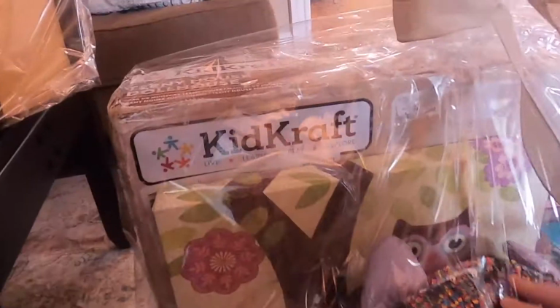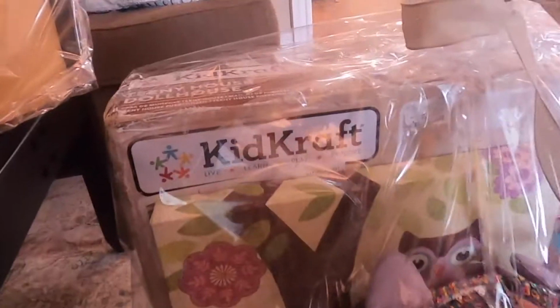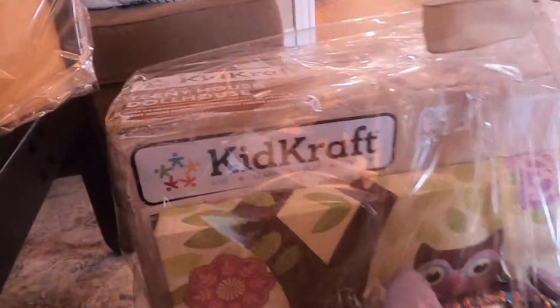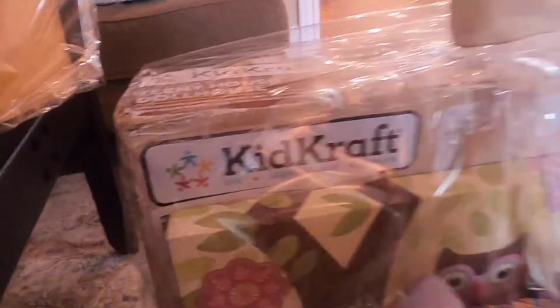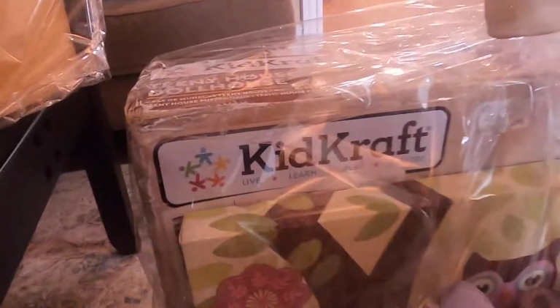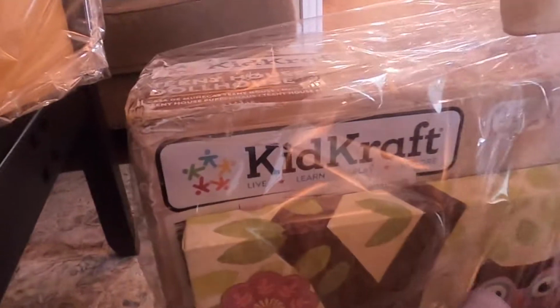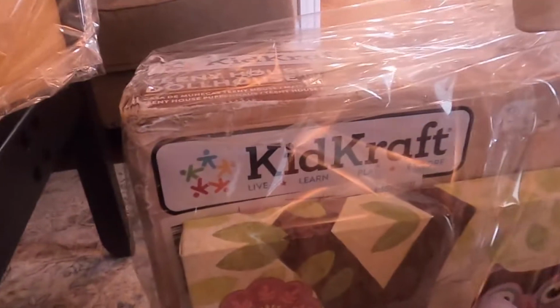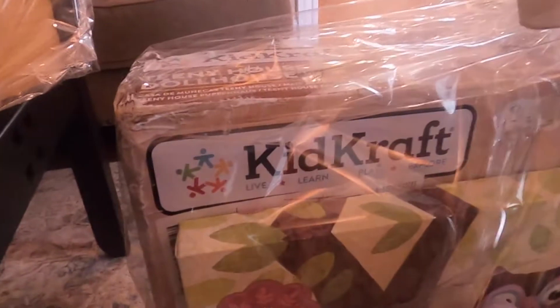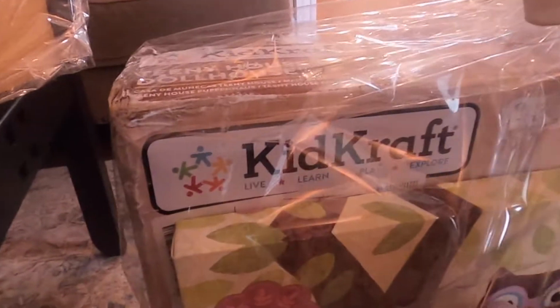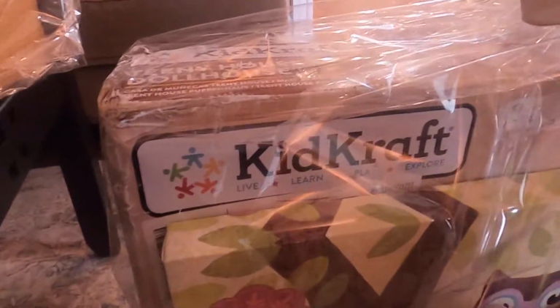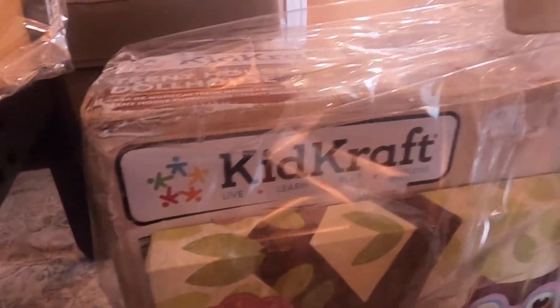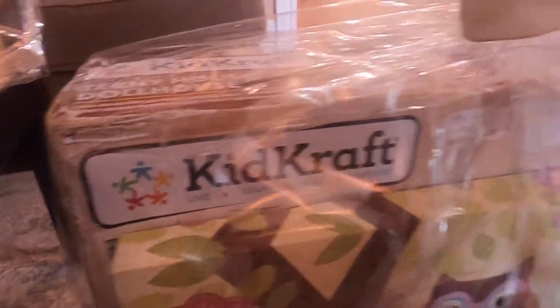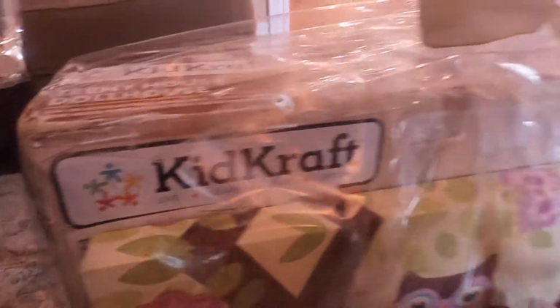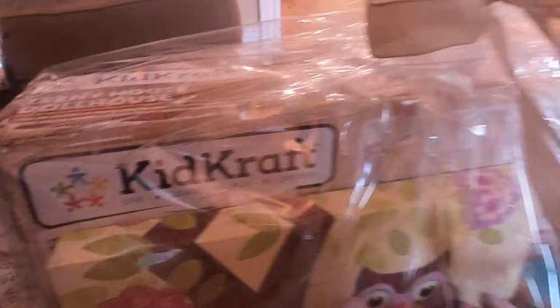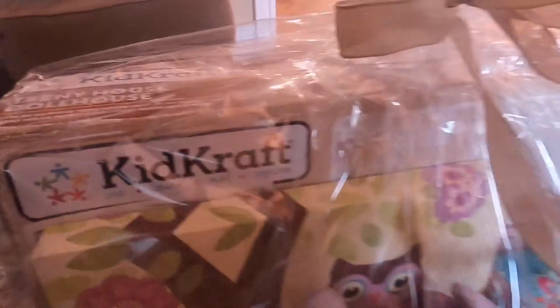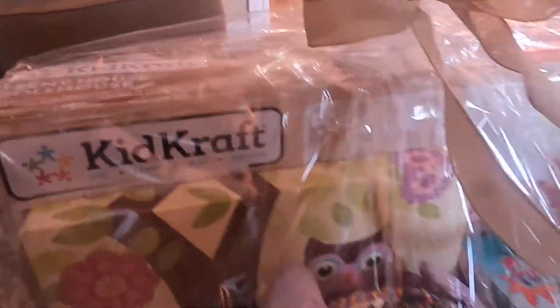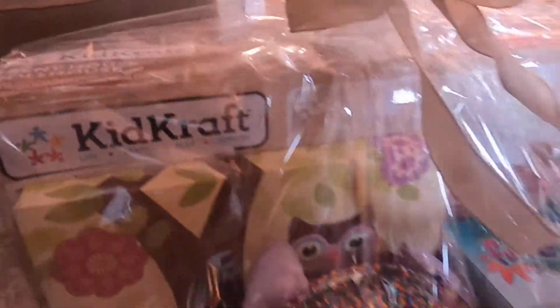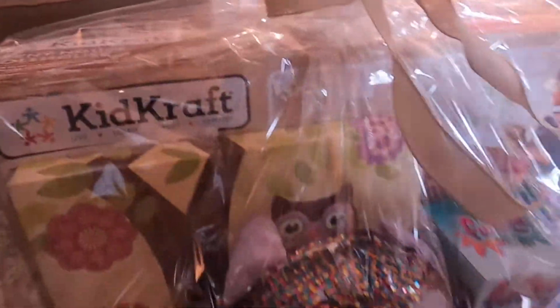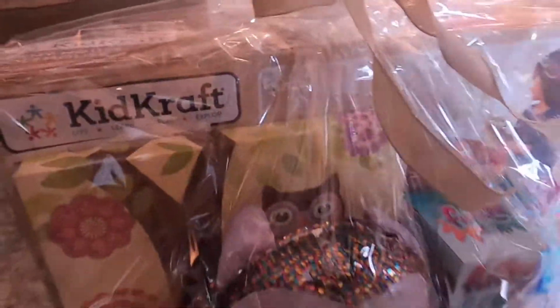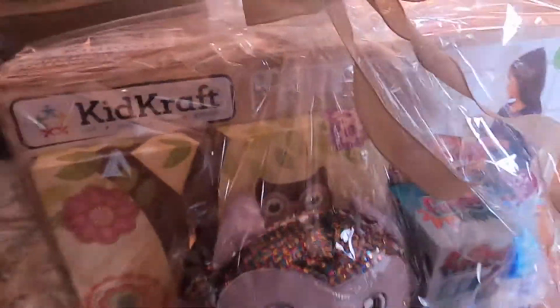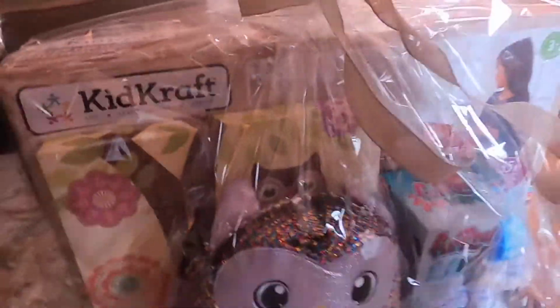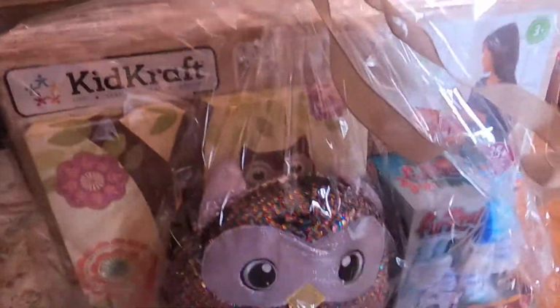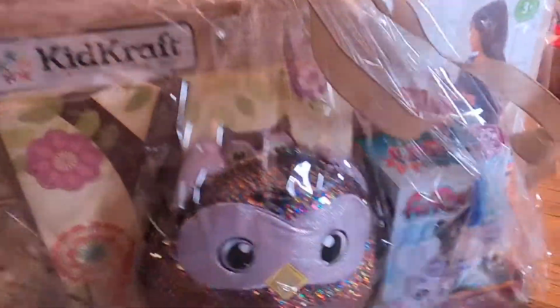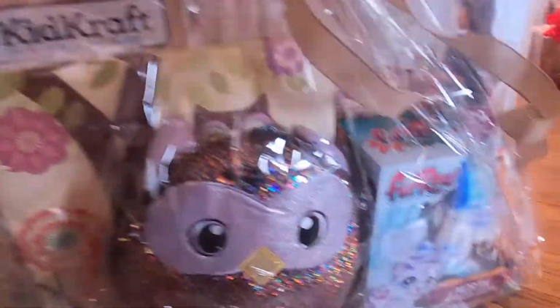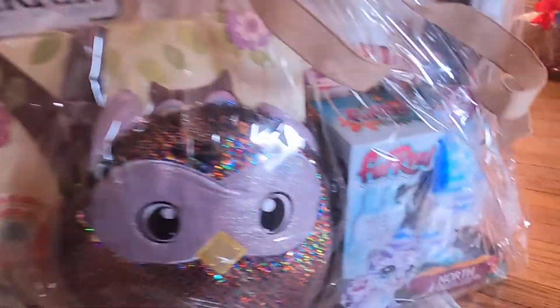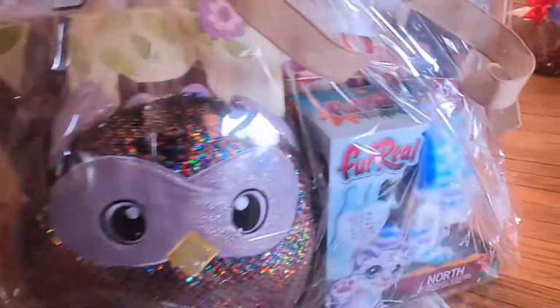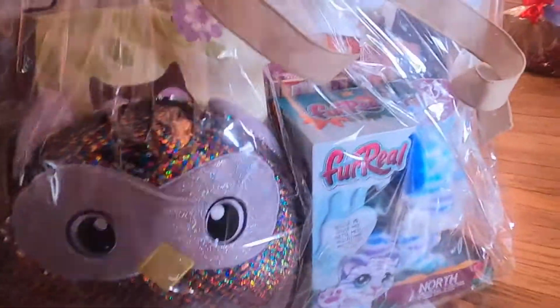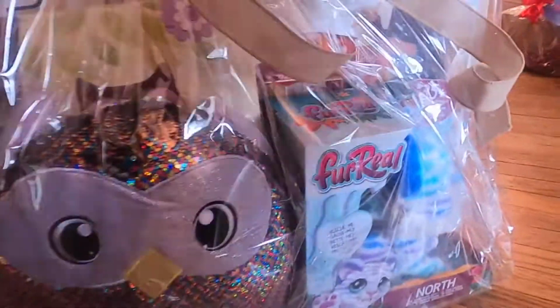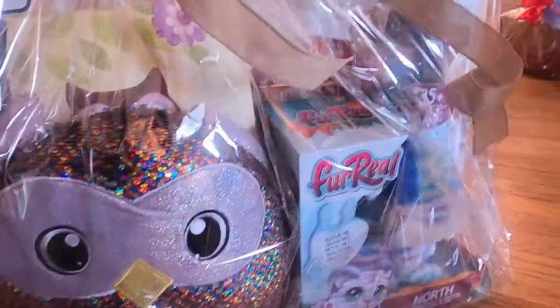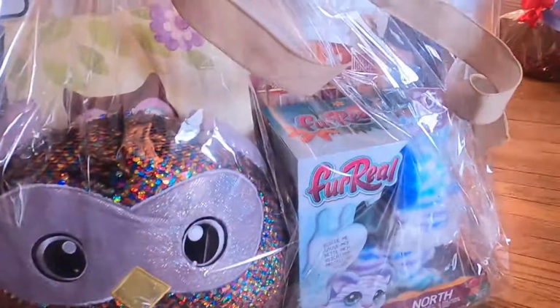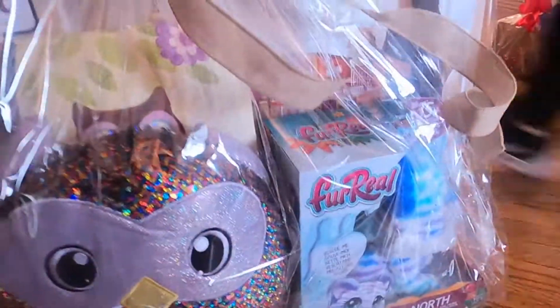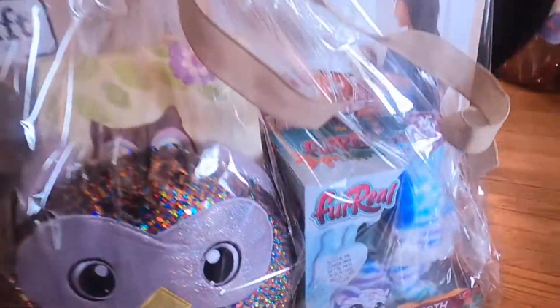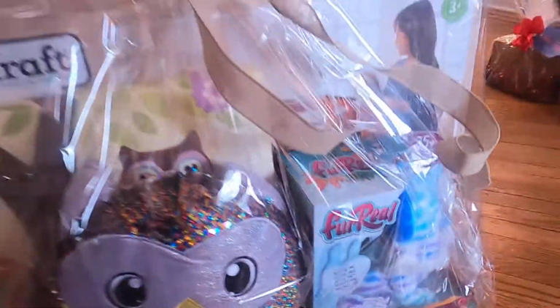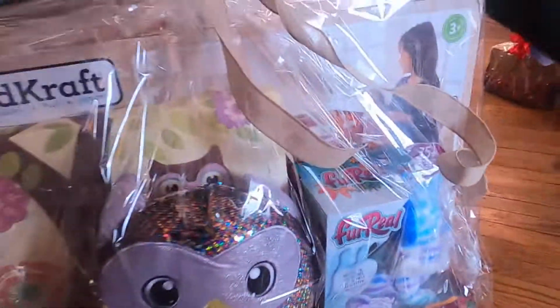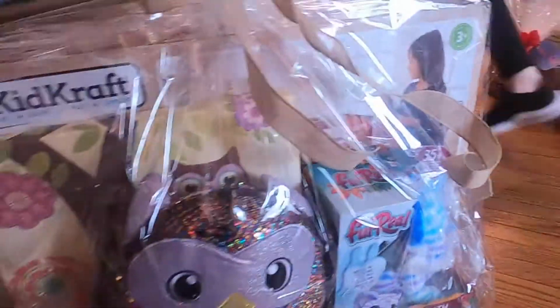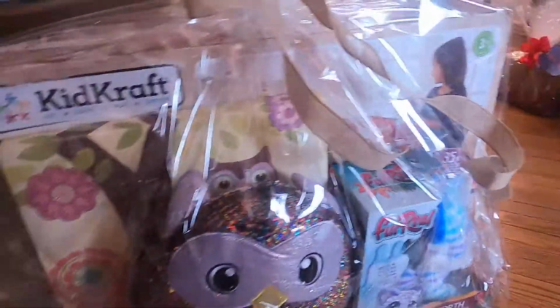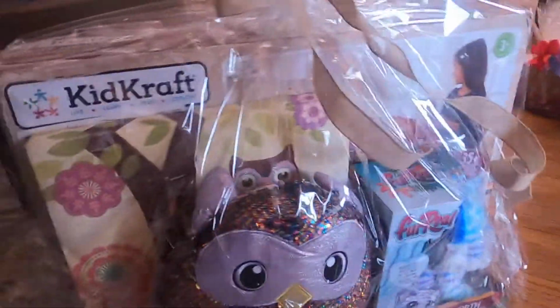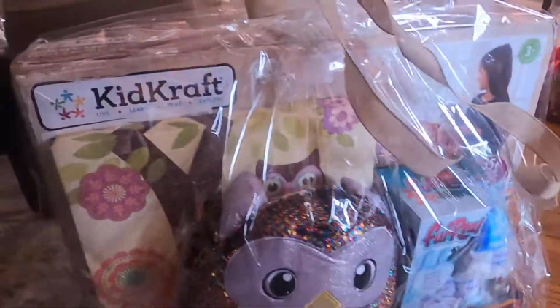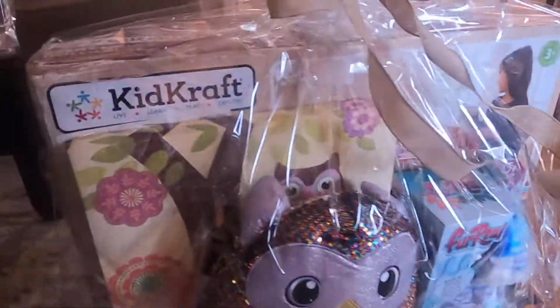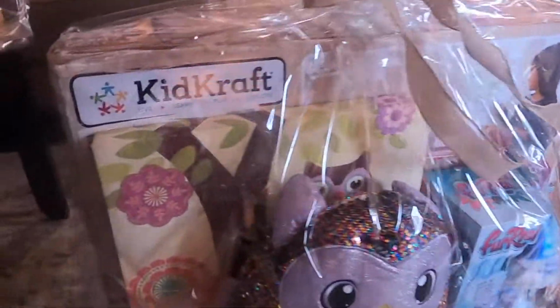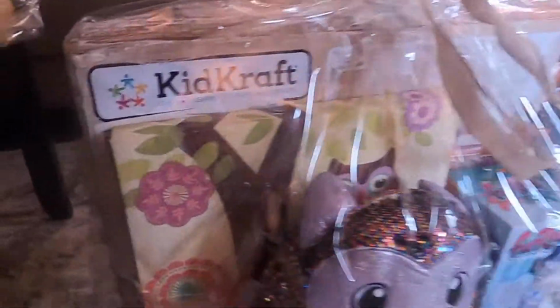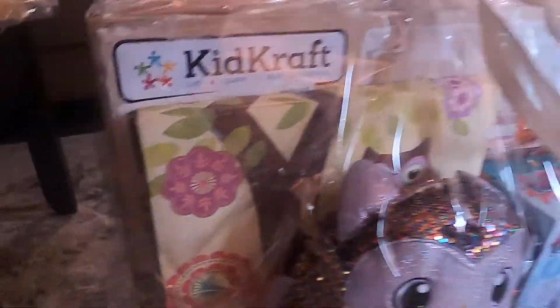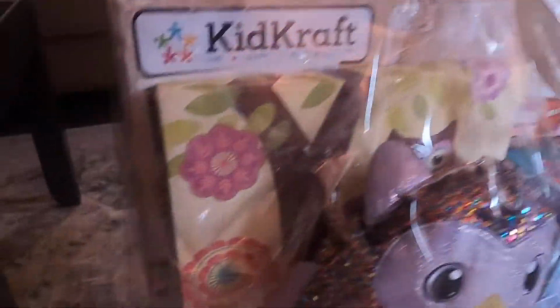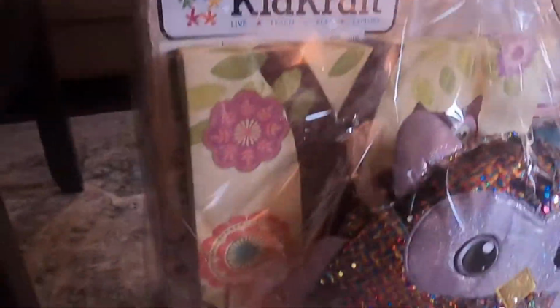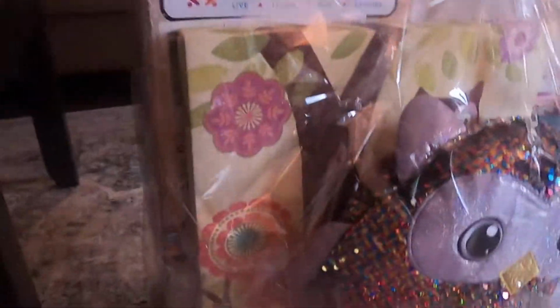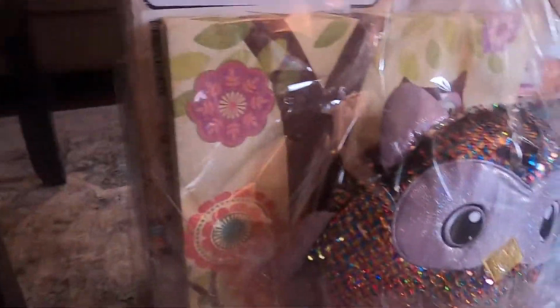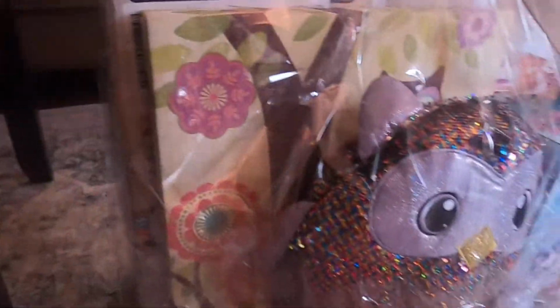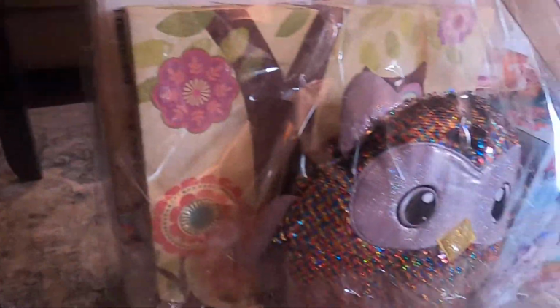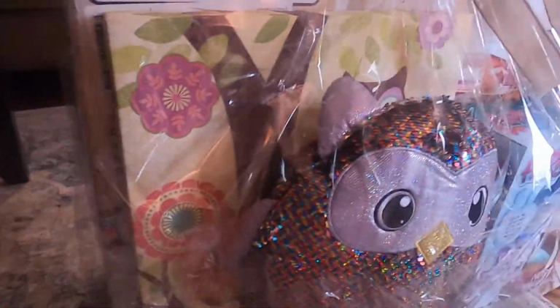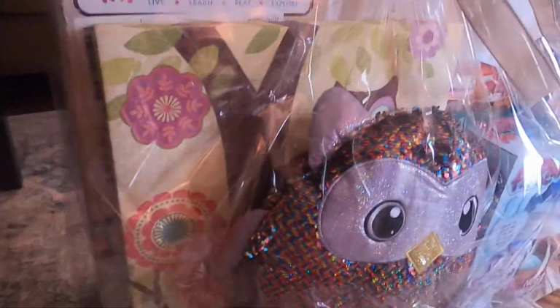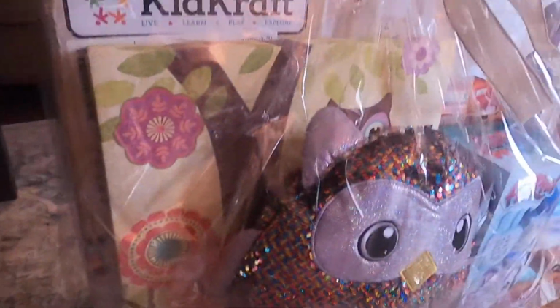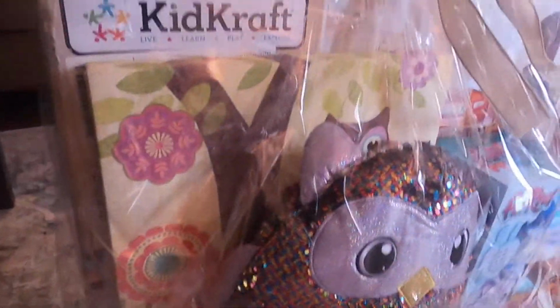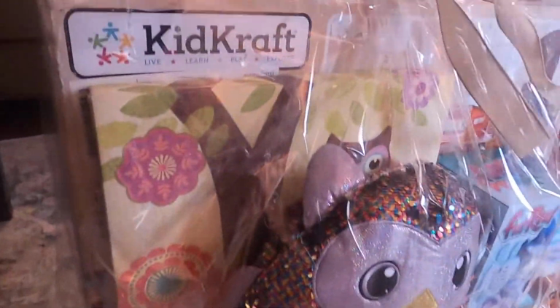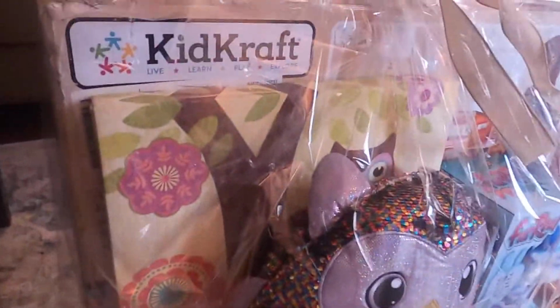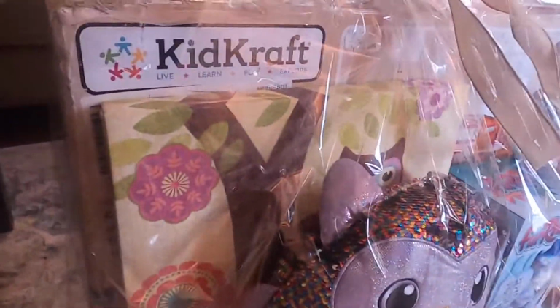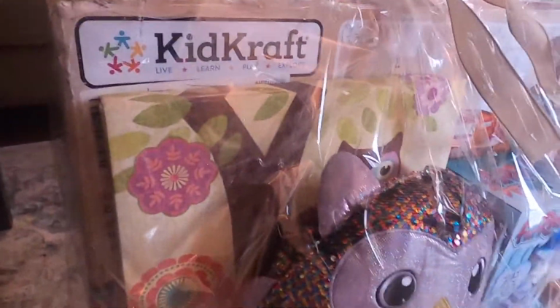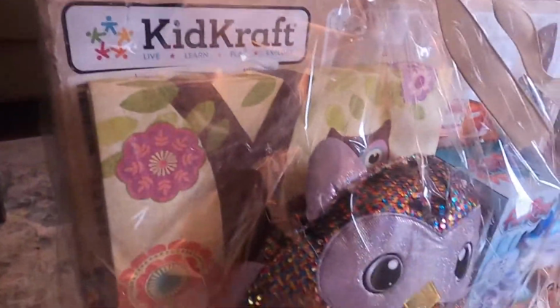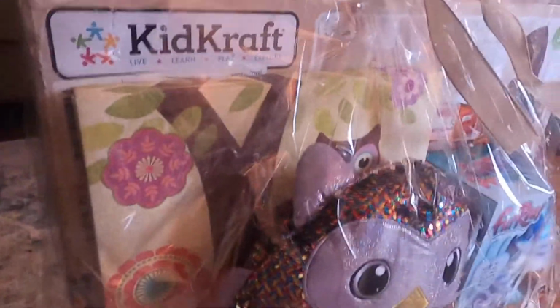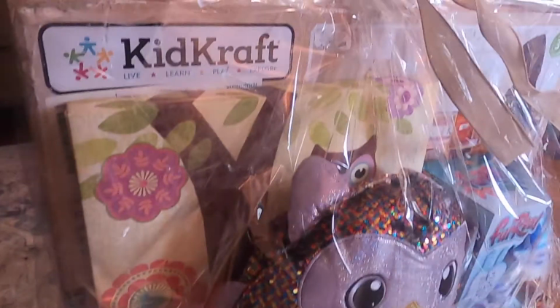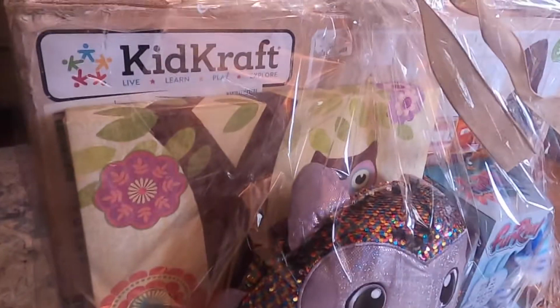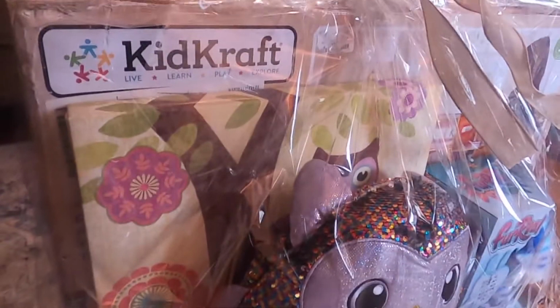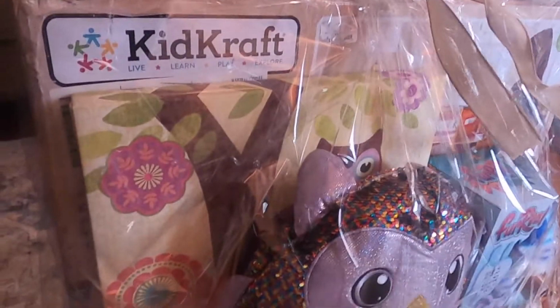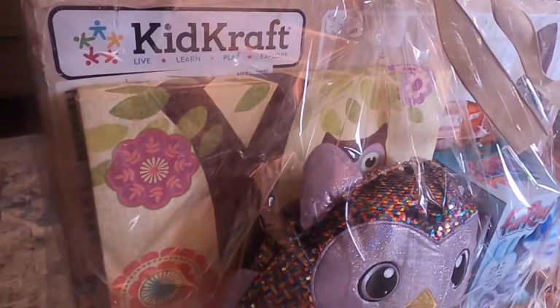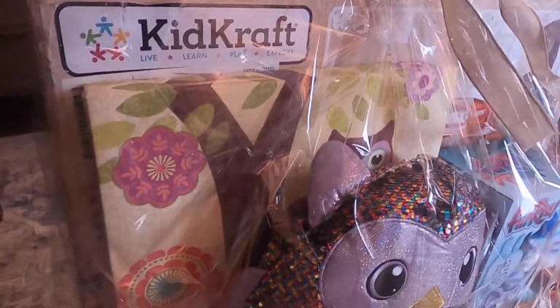There is a kids craft dollhouse which looks cool — very crafty — and a nice owl.